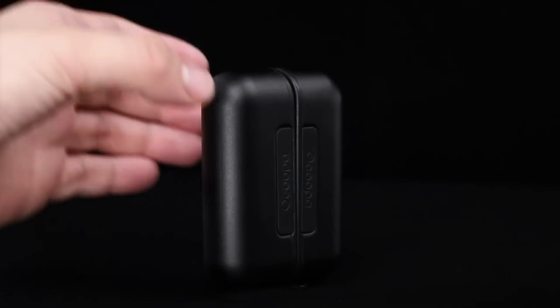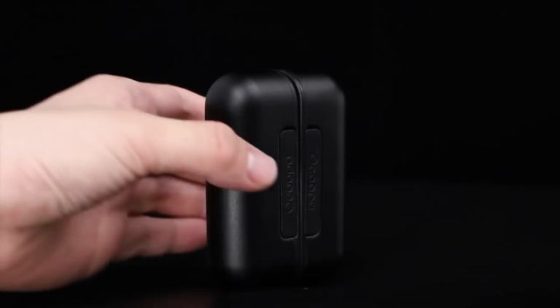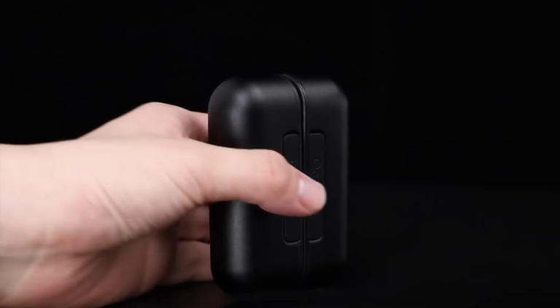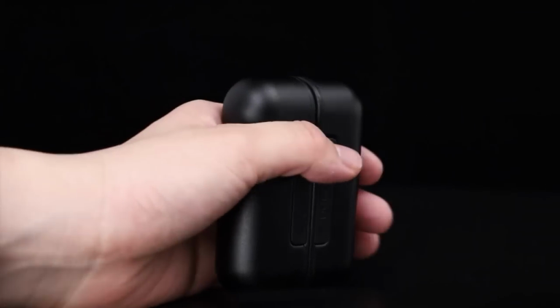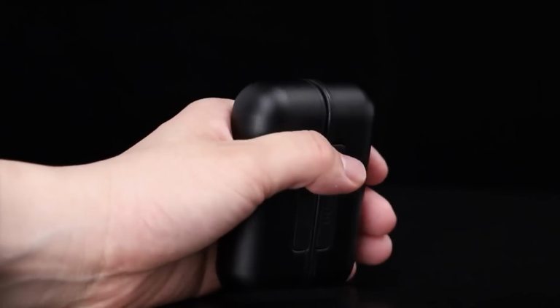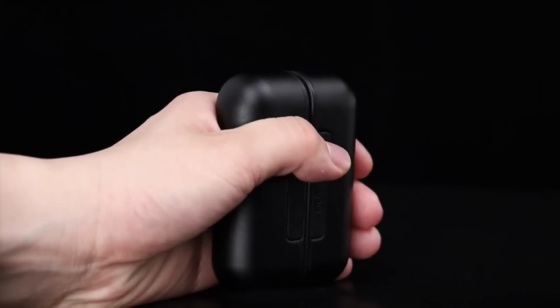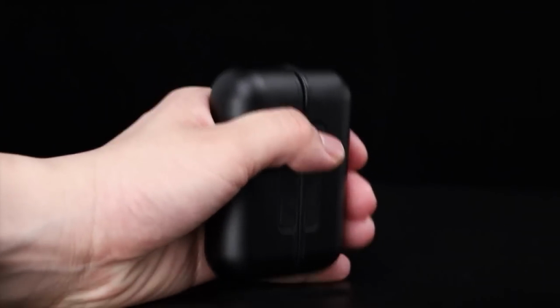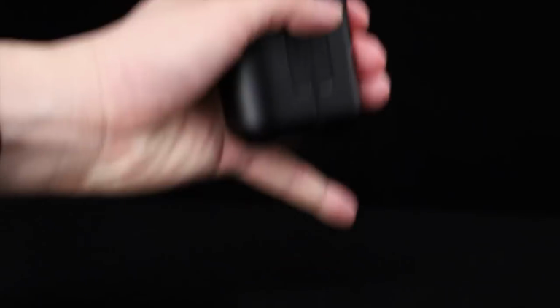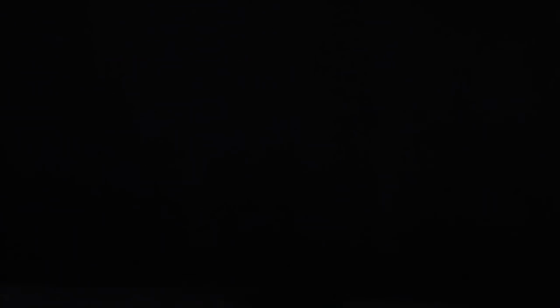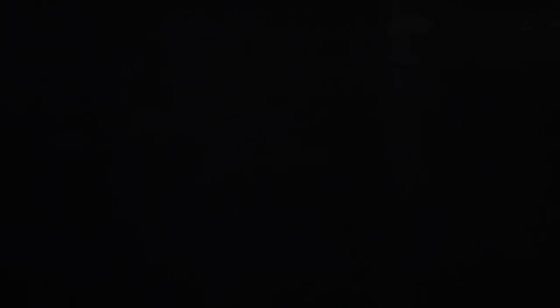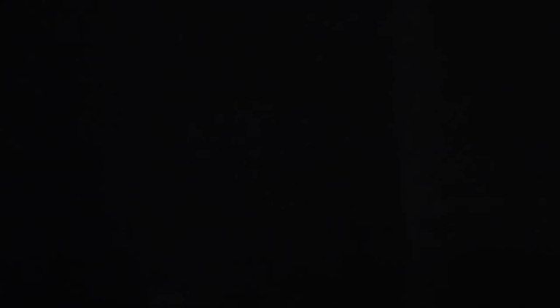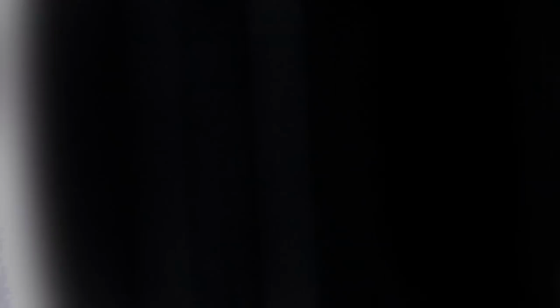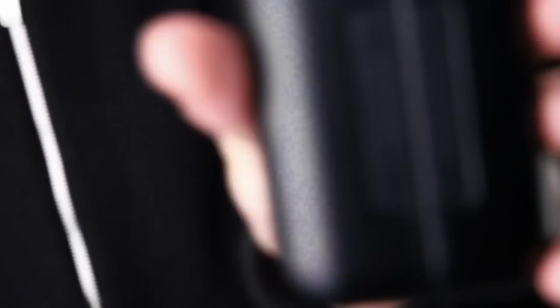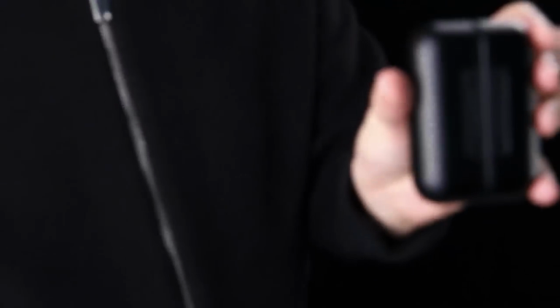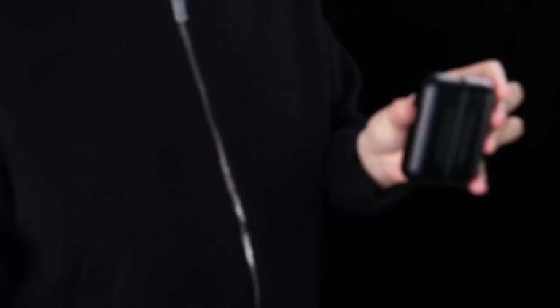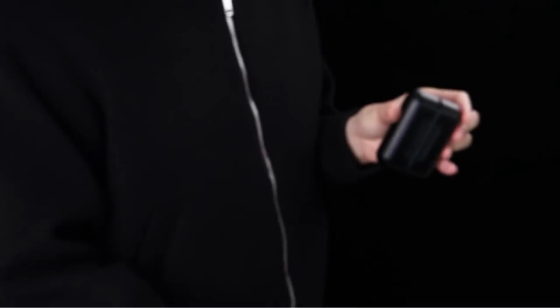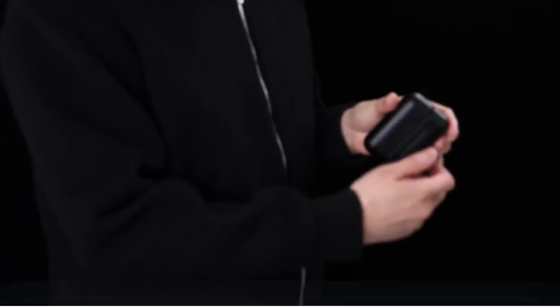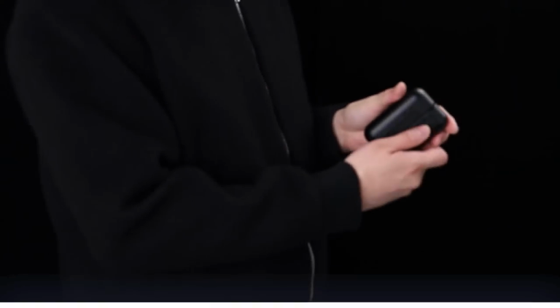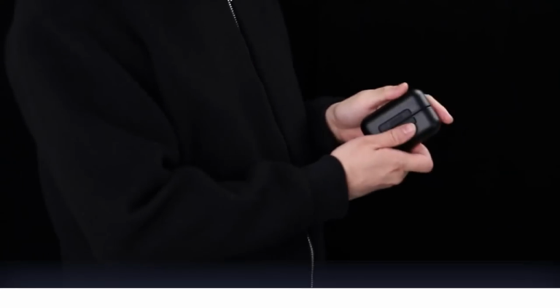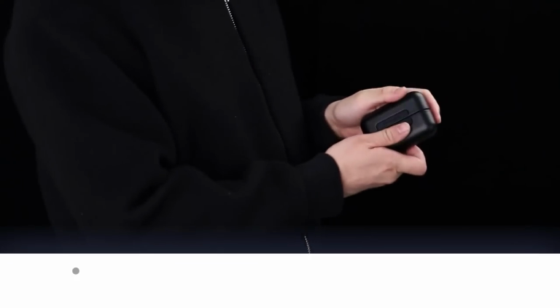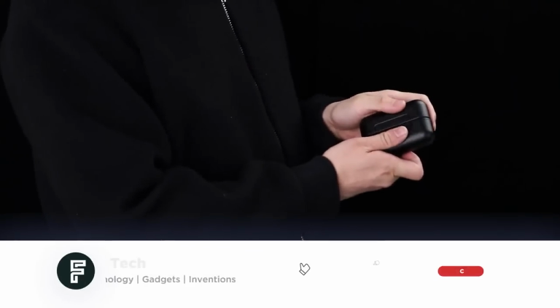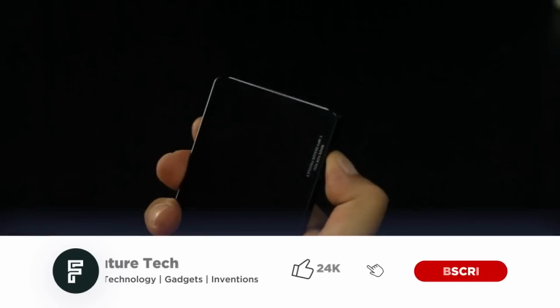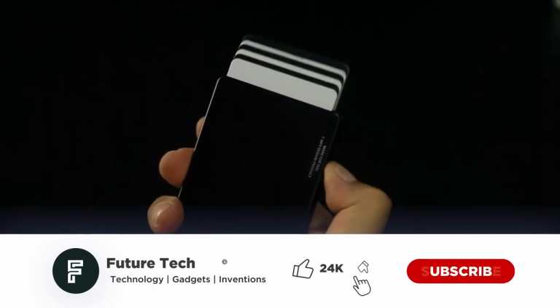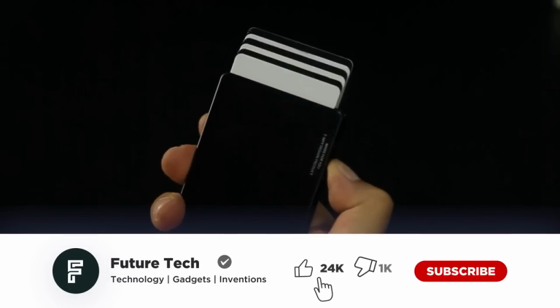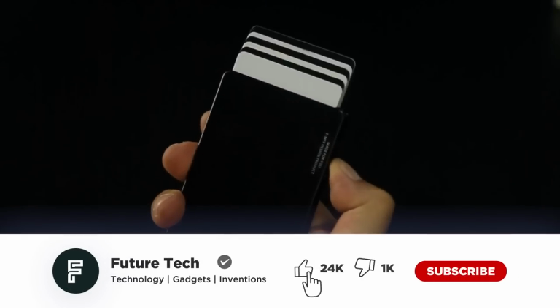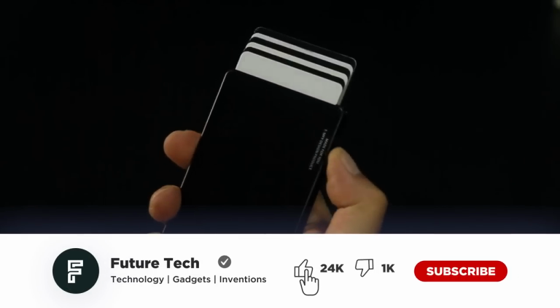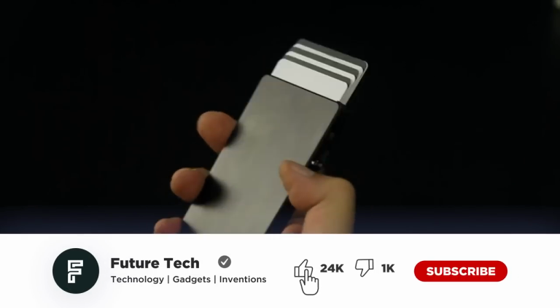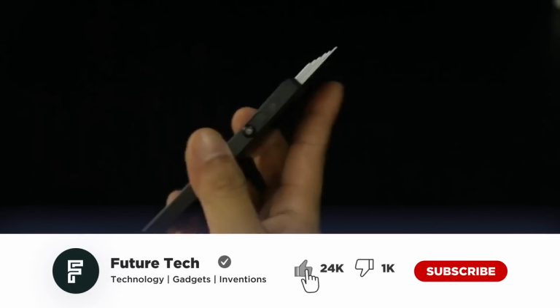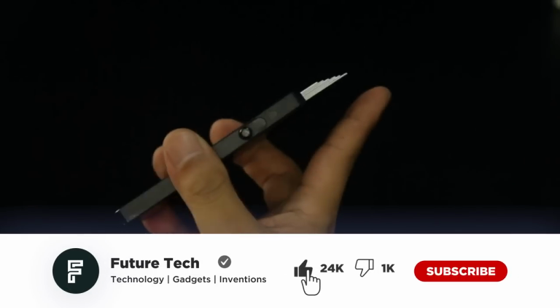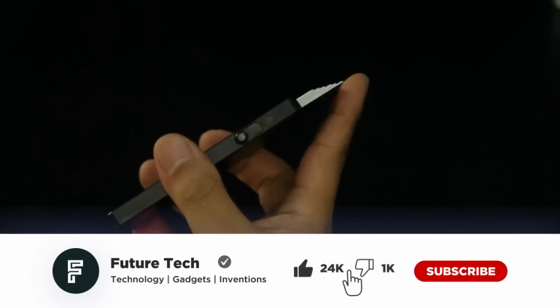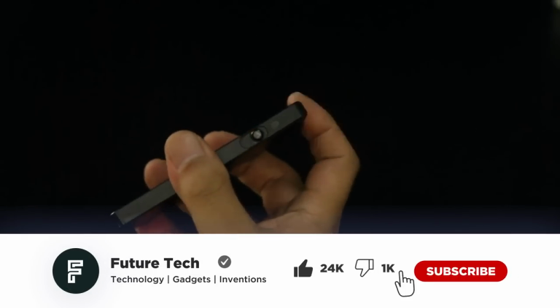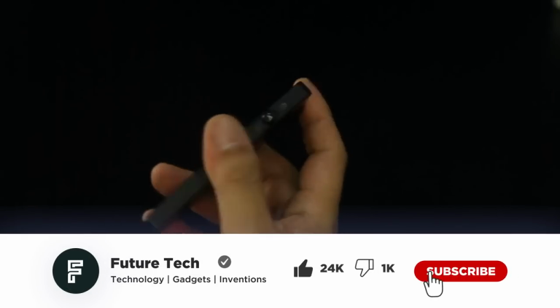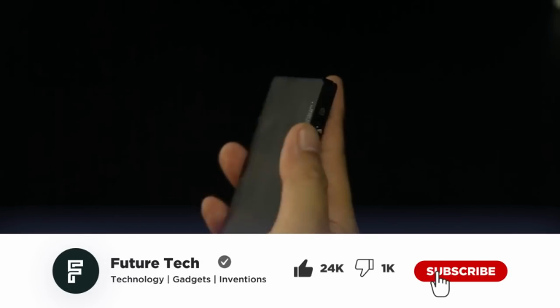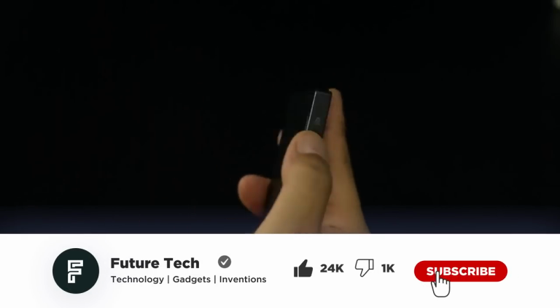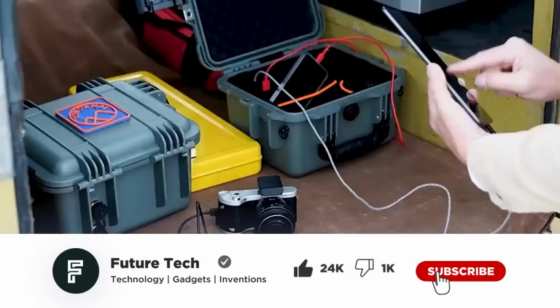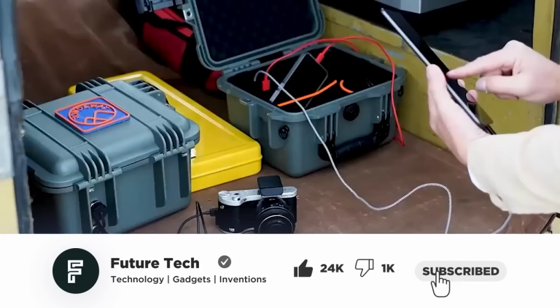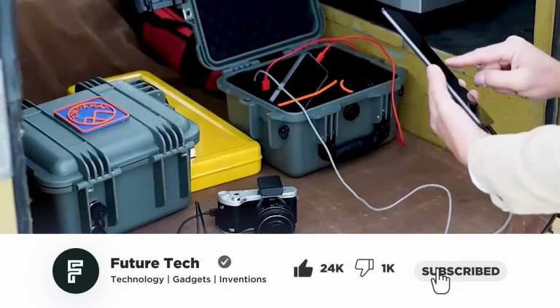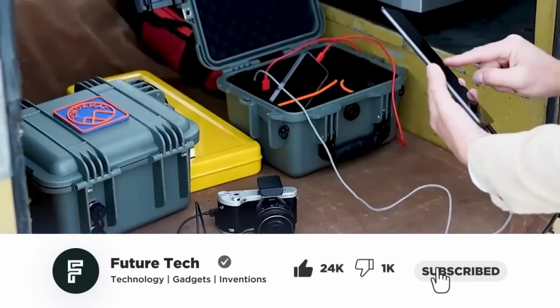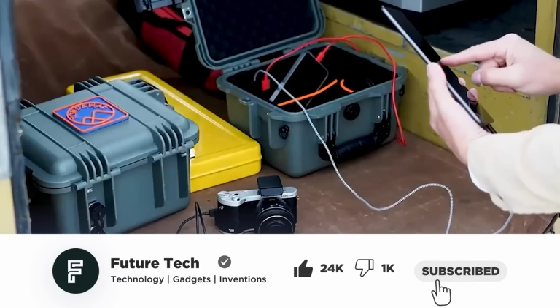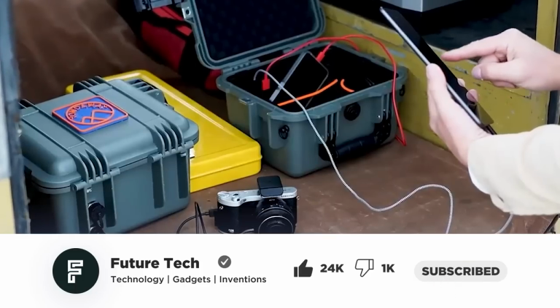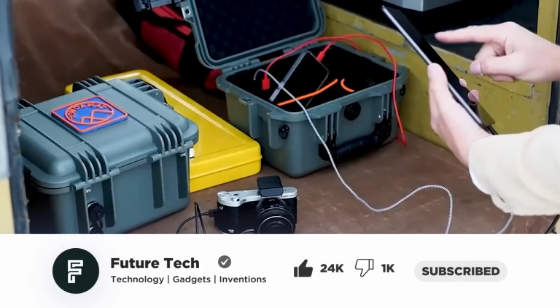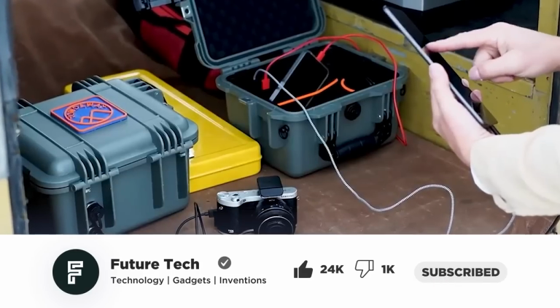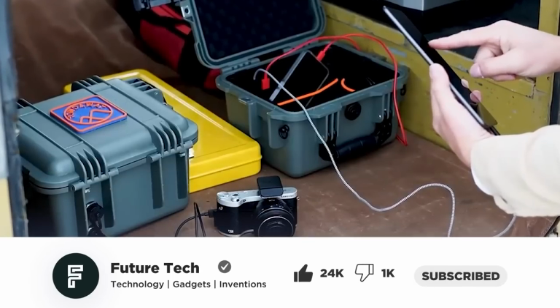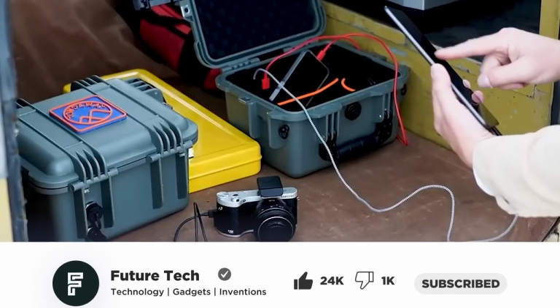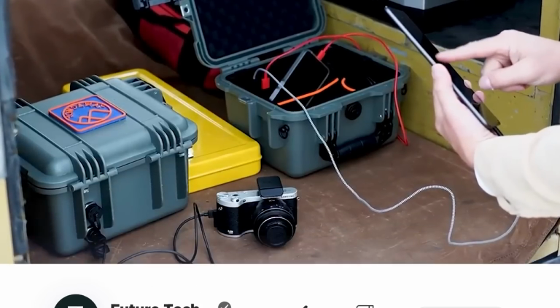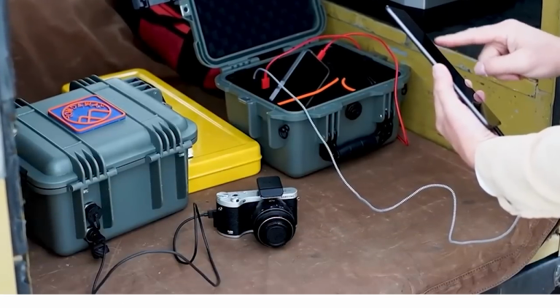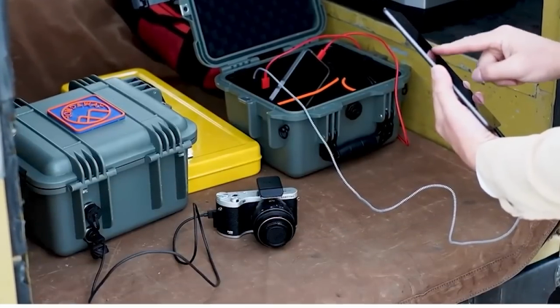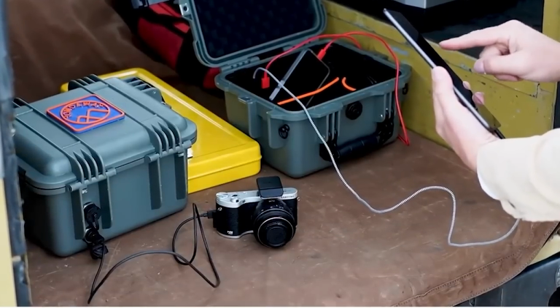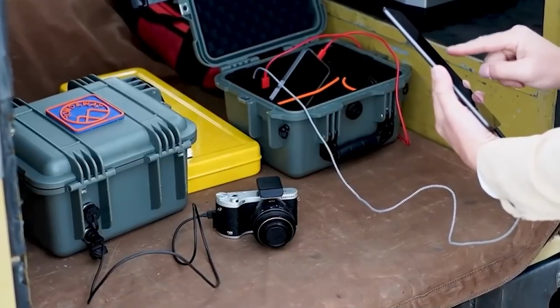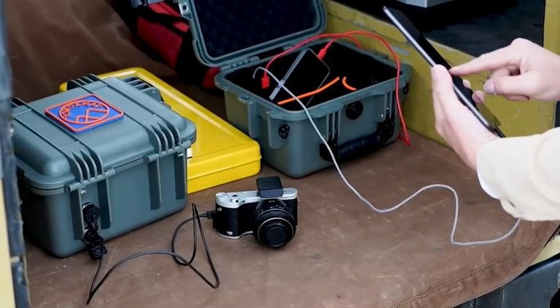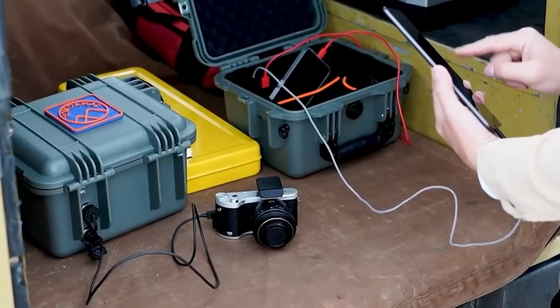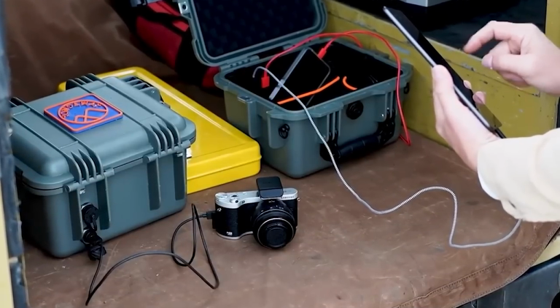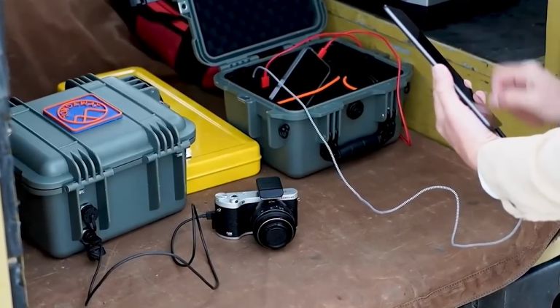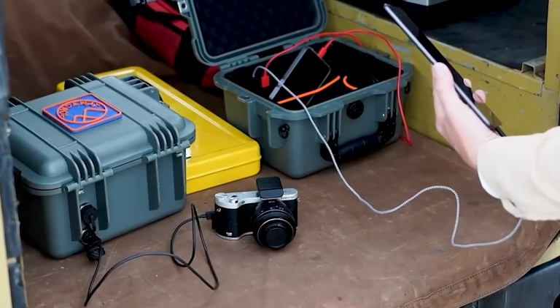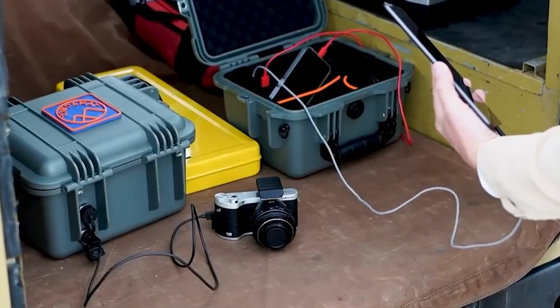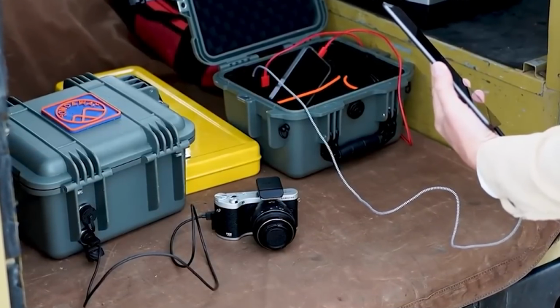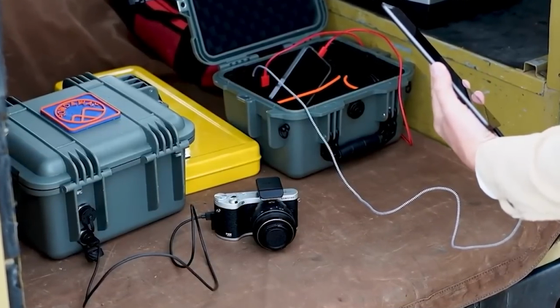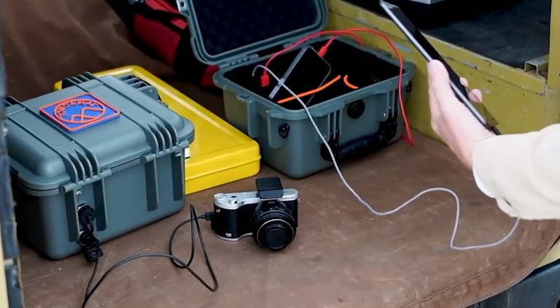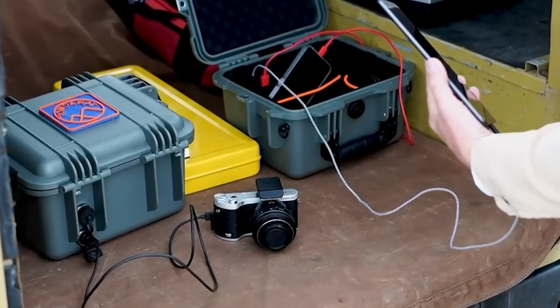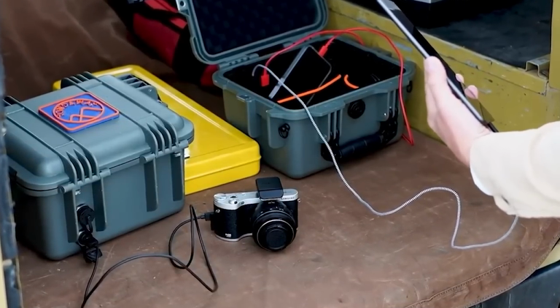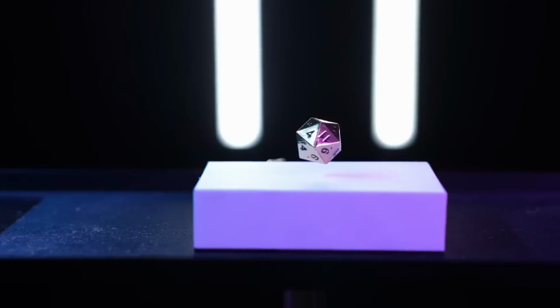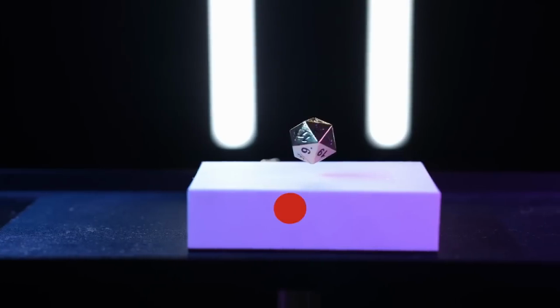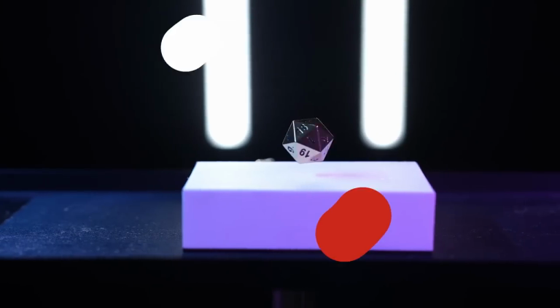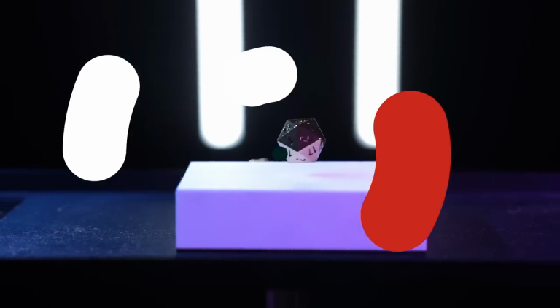Before we start, if you aren't getting video notifications from us, please unsubscribe and then resubscribe, ensuring that you hit the bell icon.